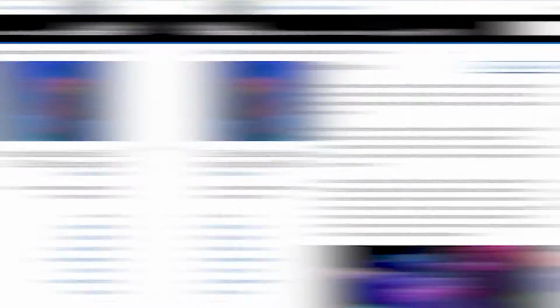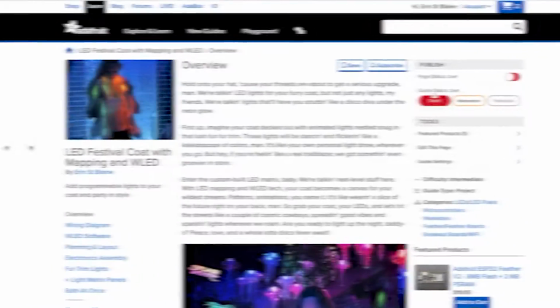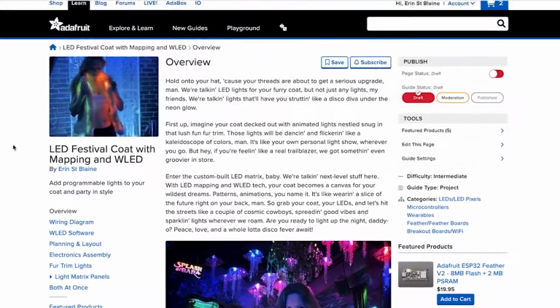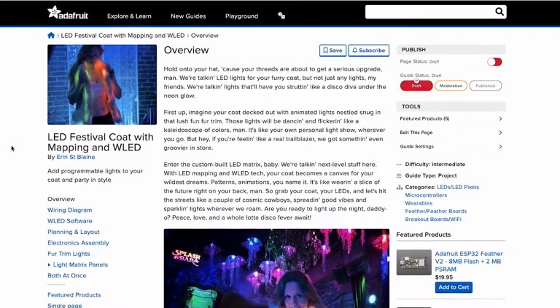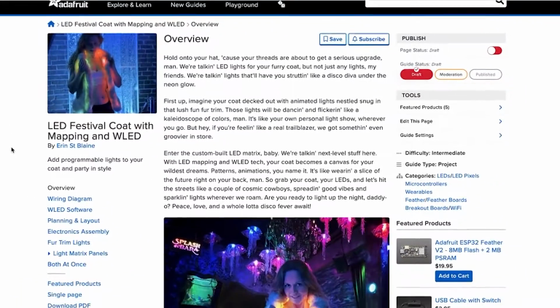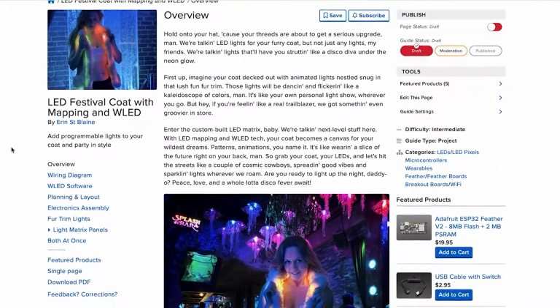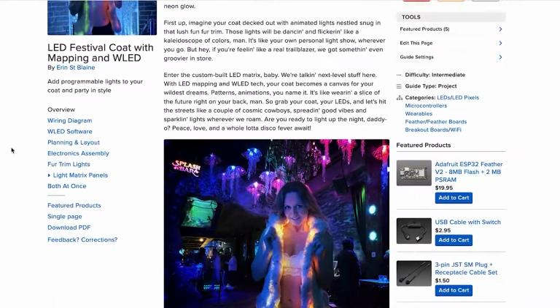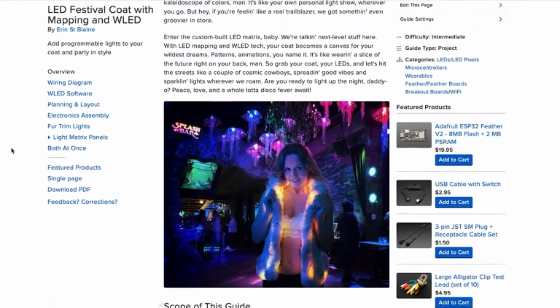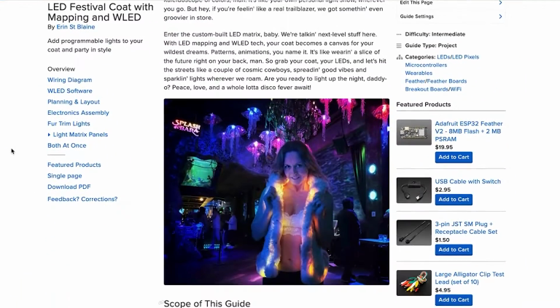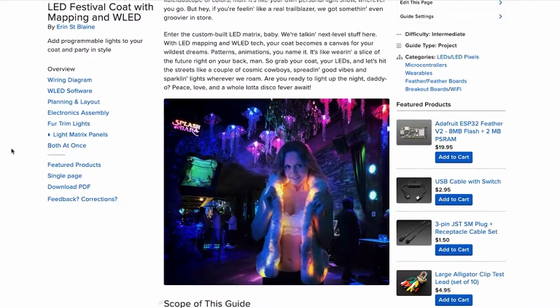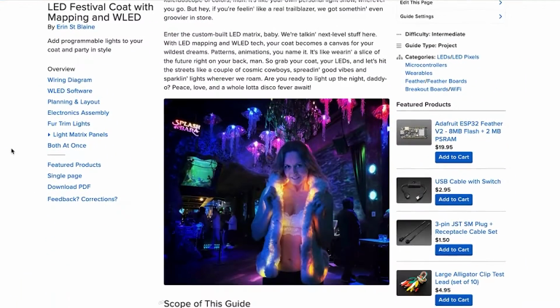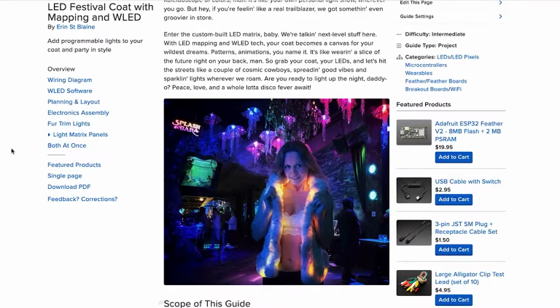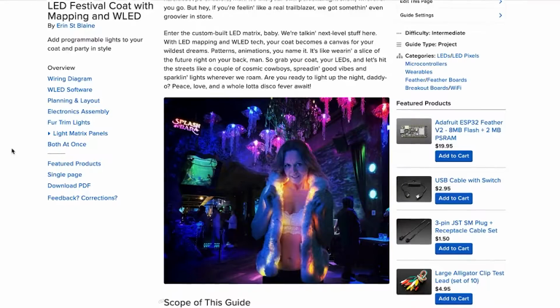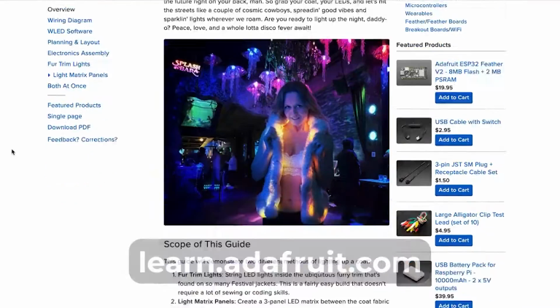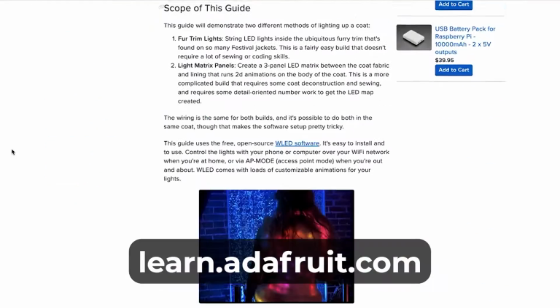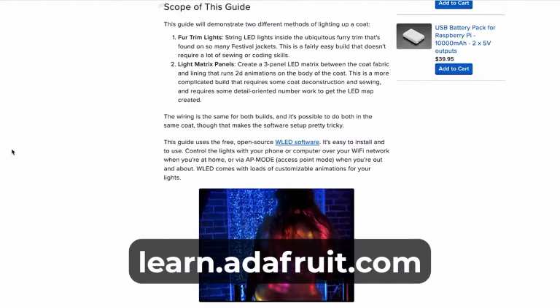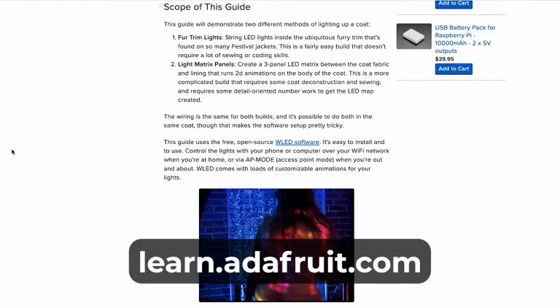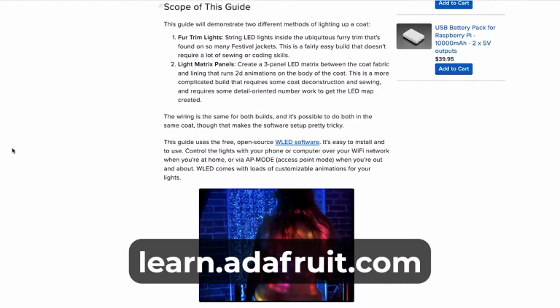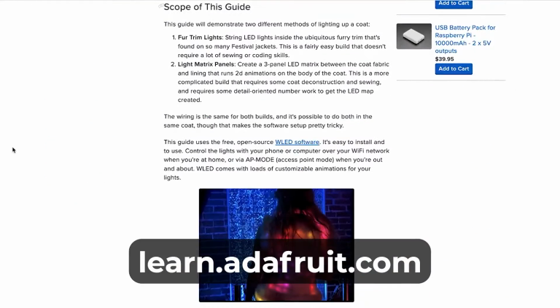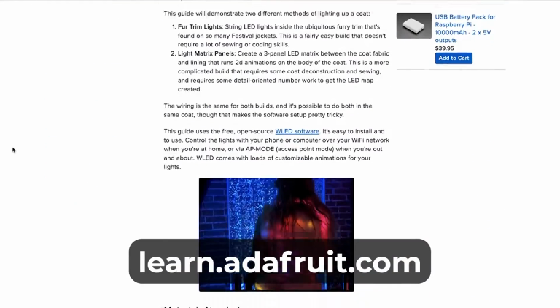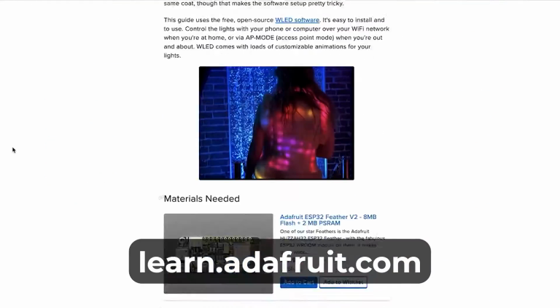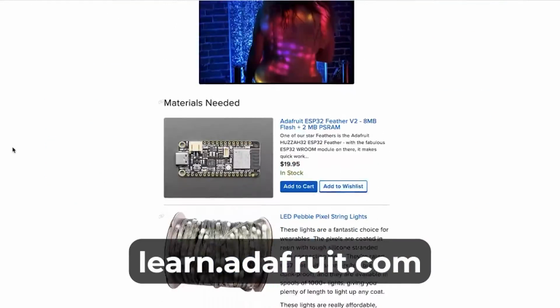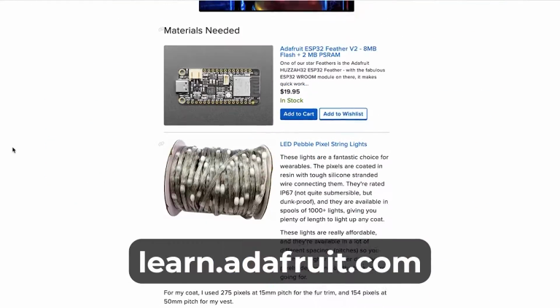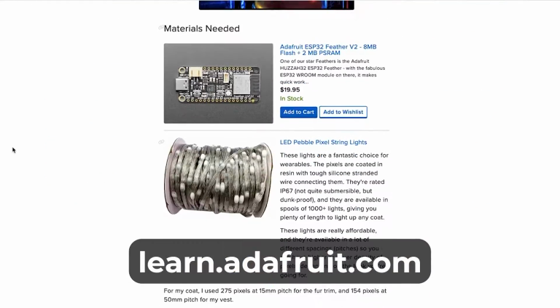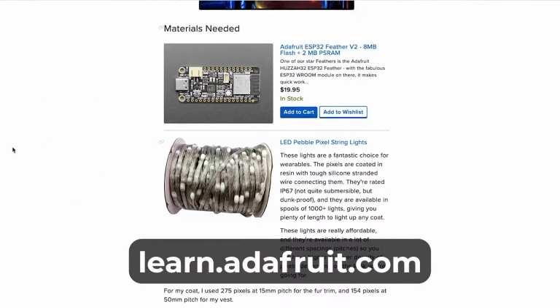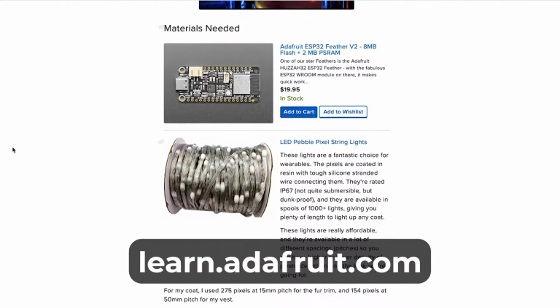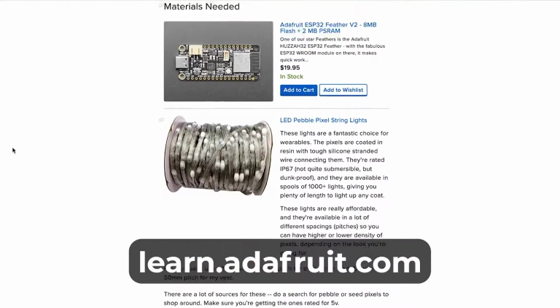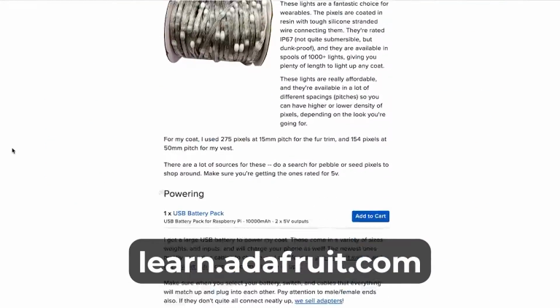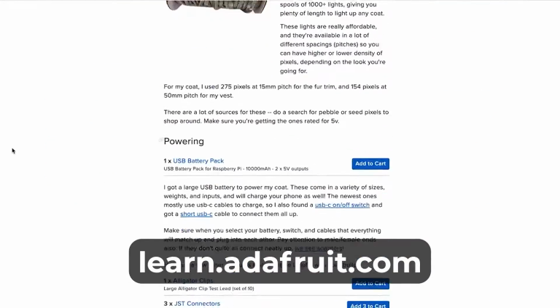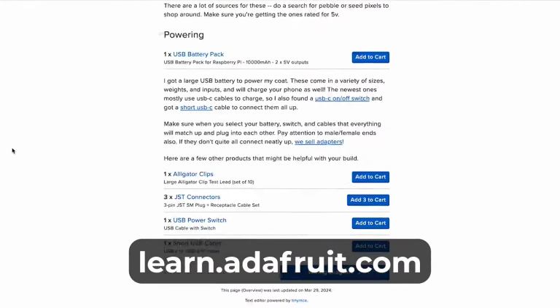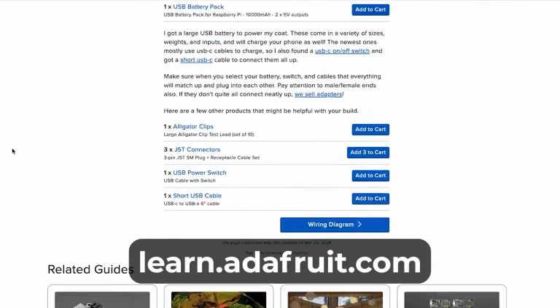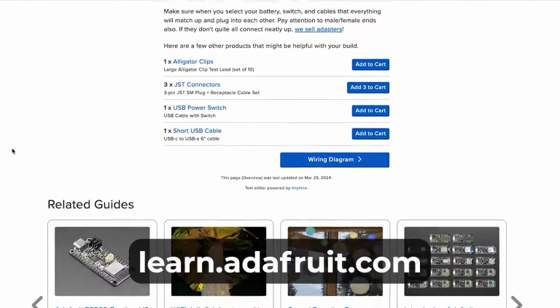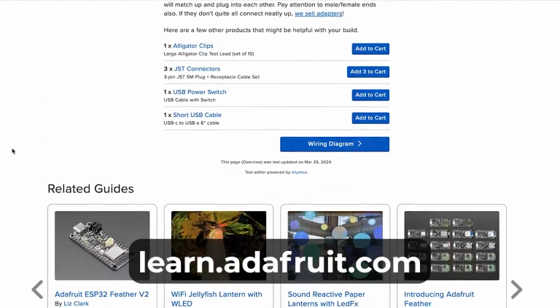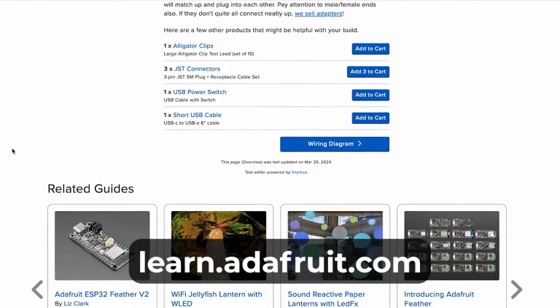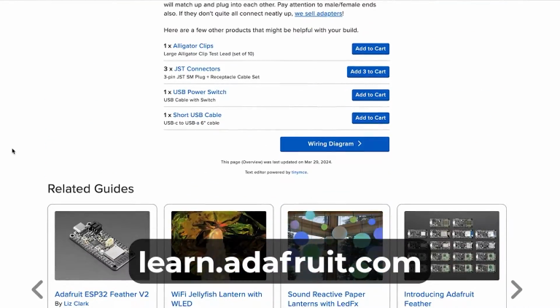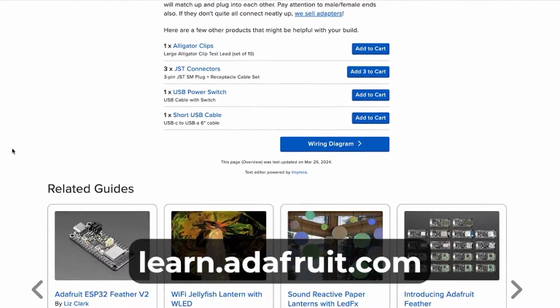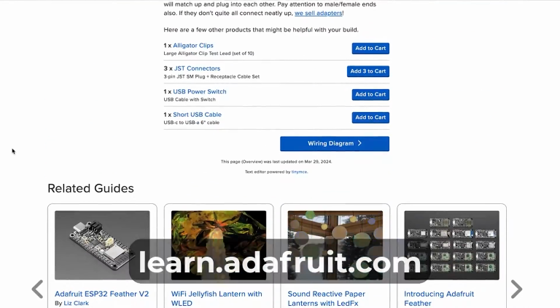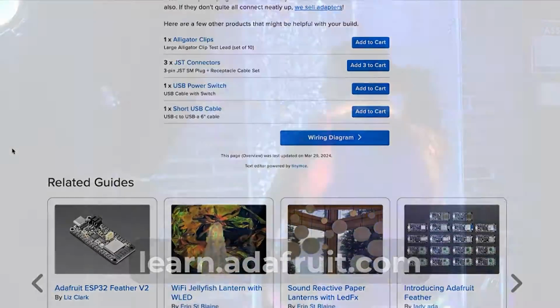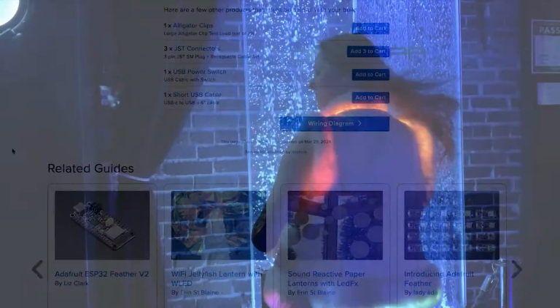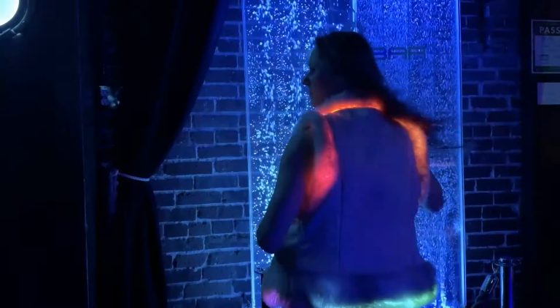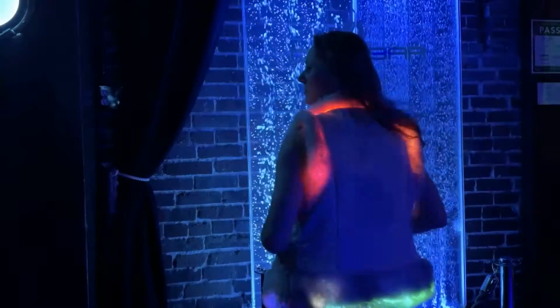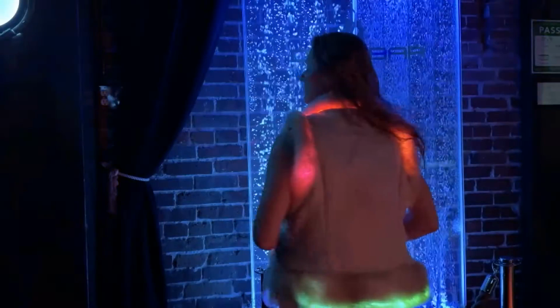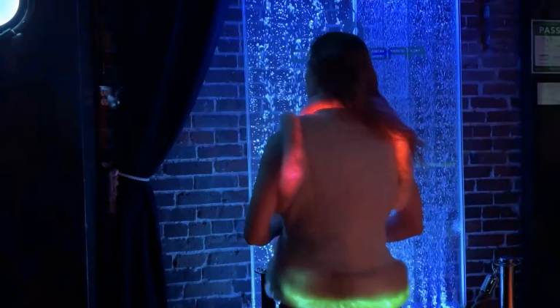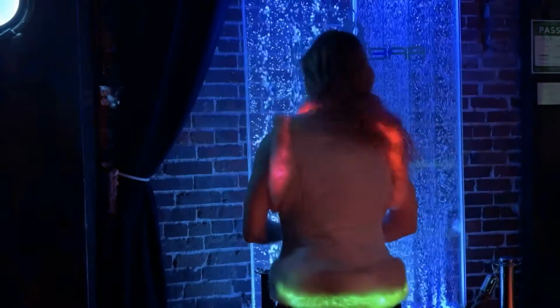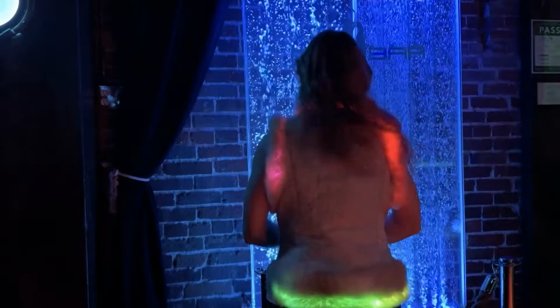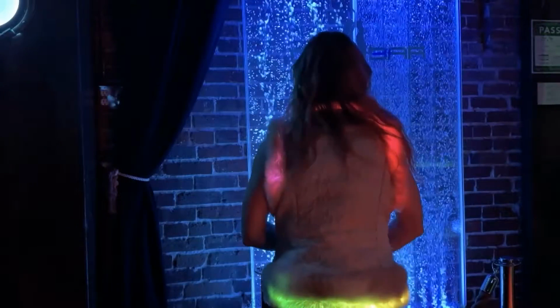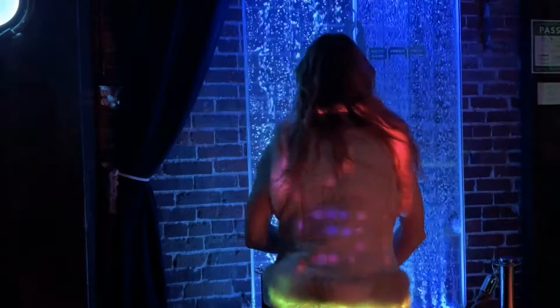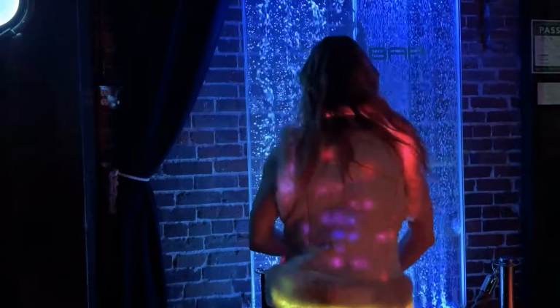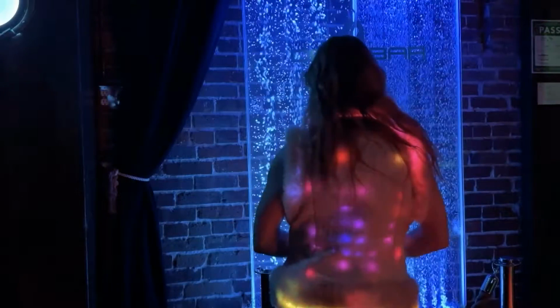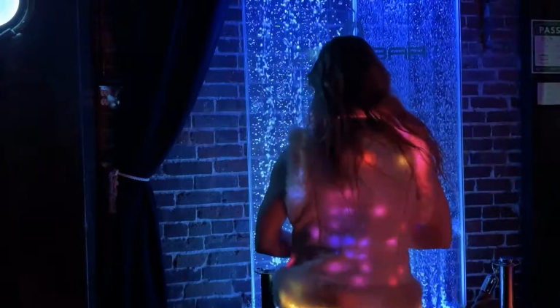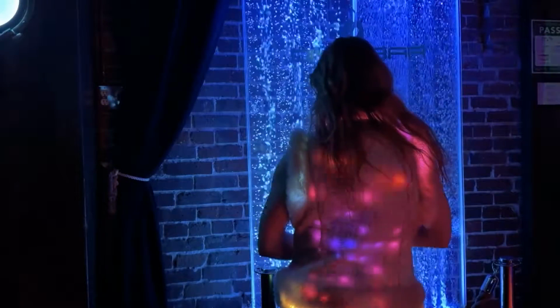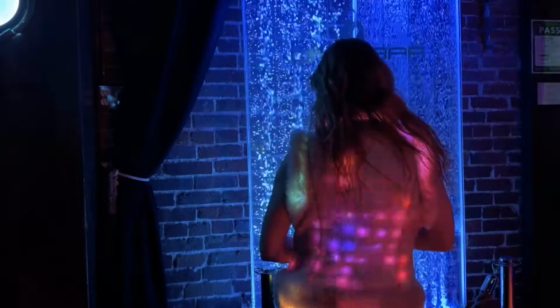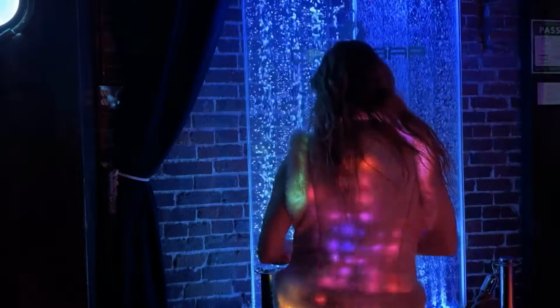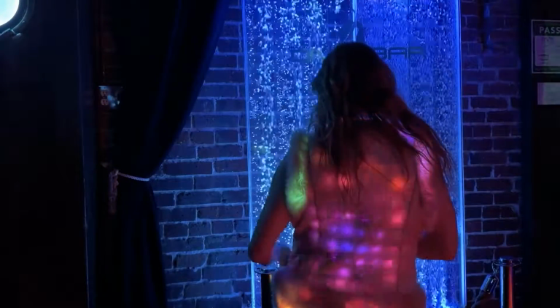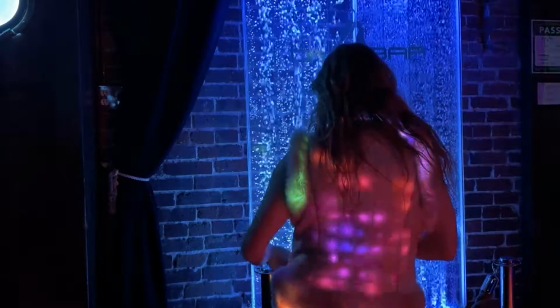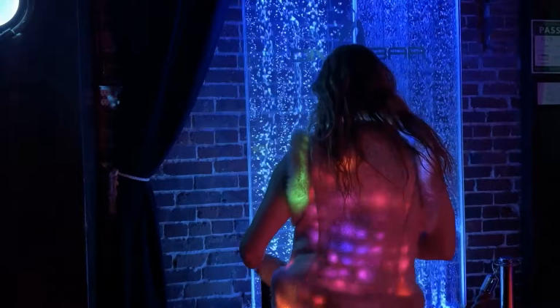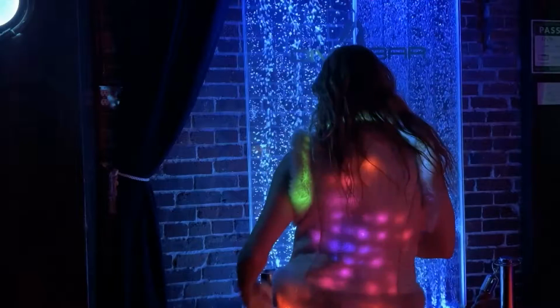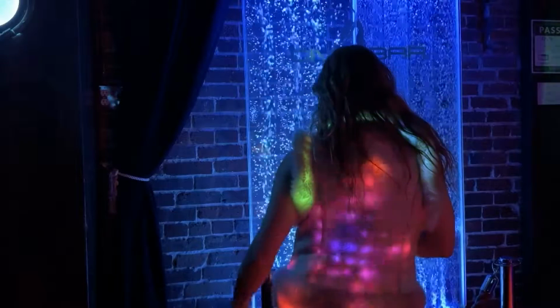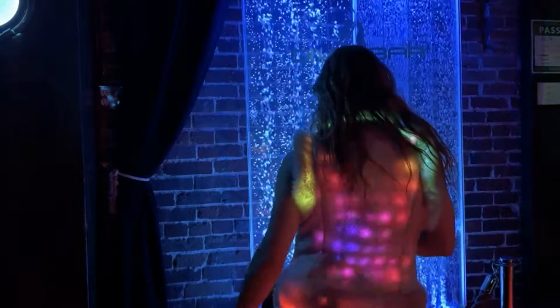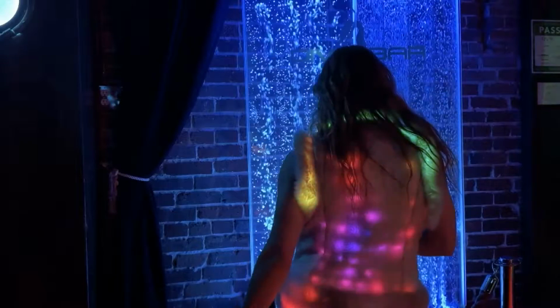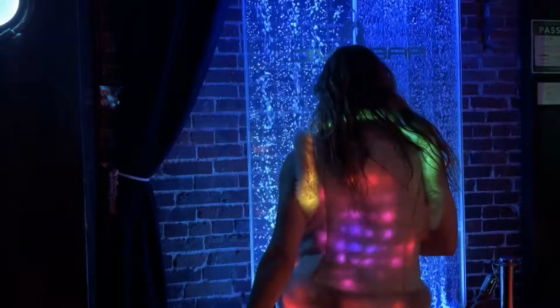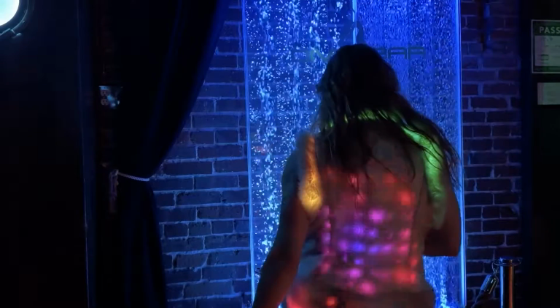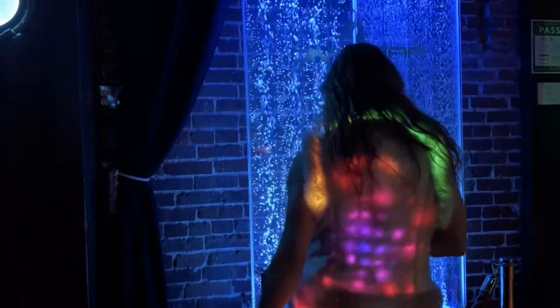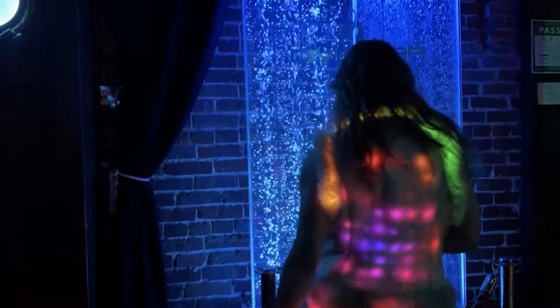Check out the full build tutorial at learn.adafruit.com and remember to subscribe for more awesome costume projects.